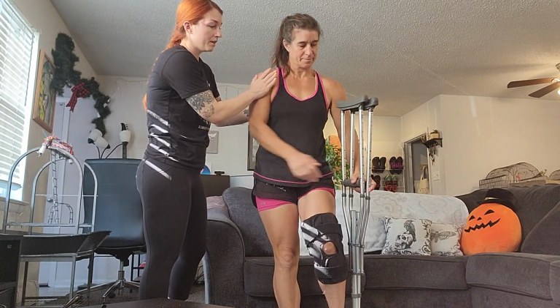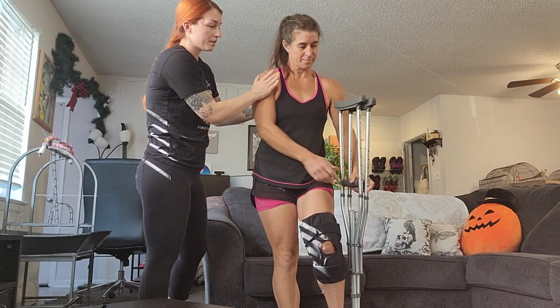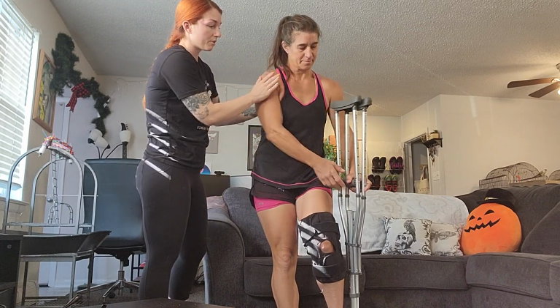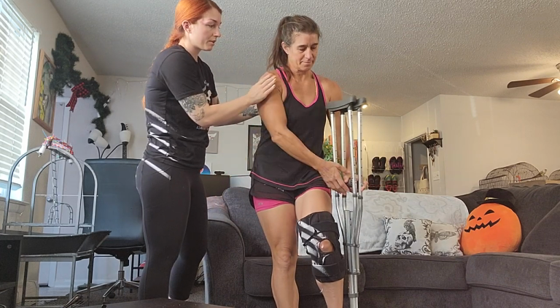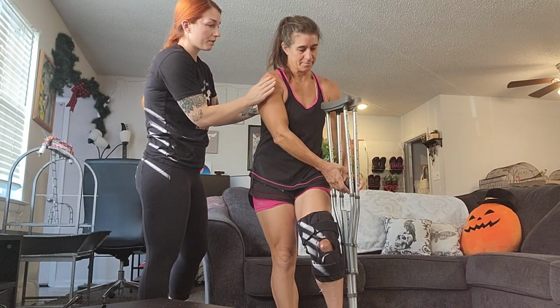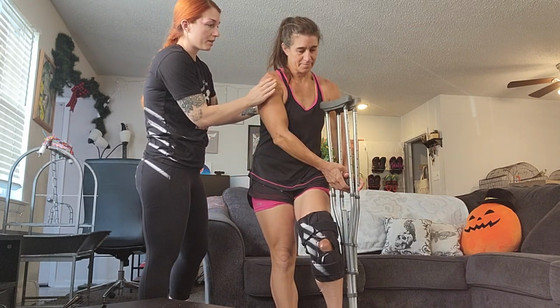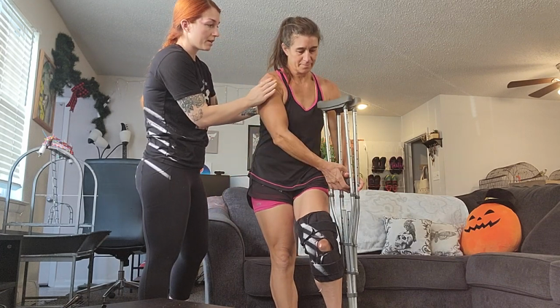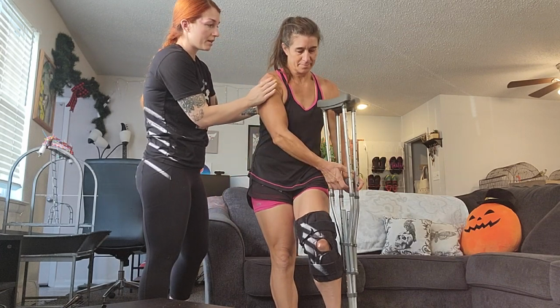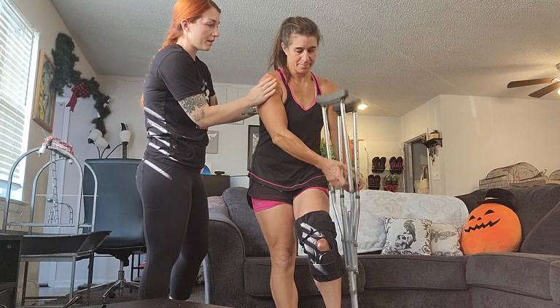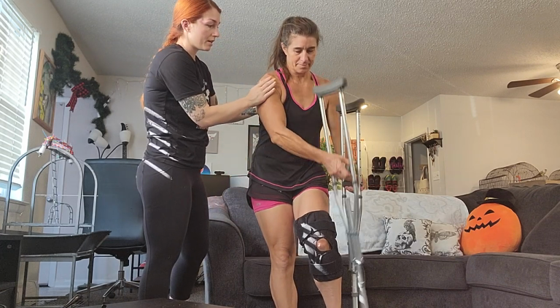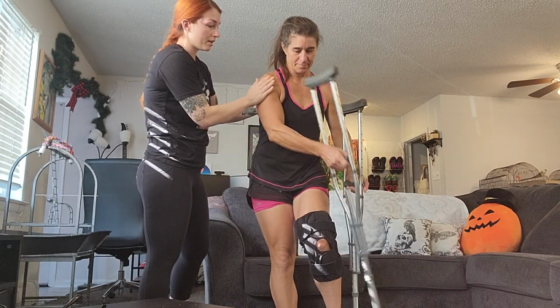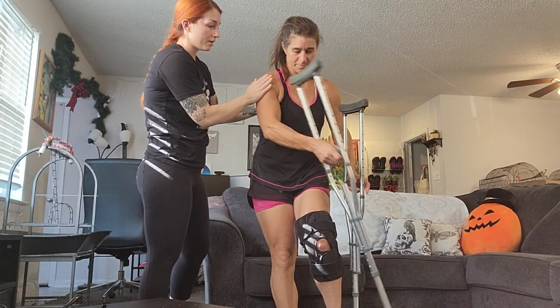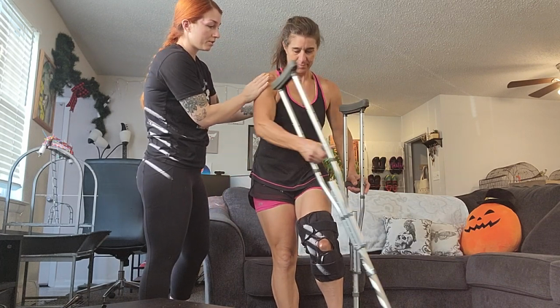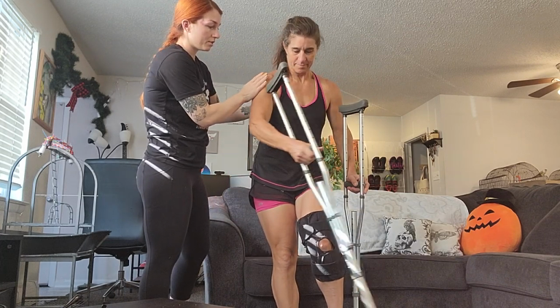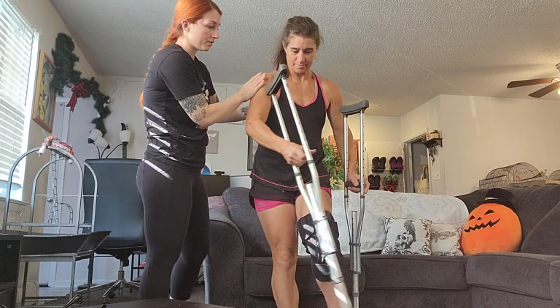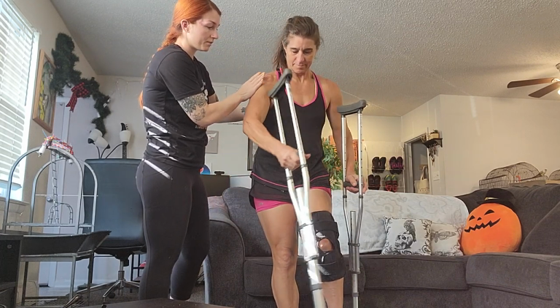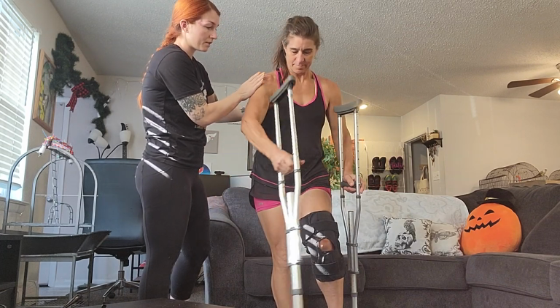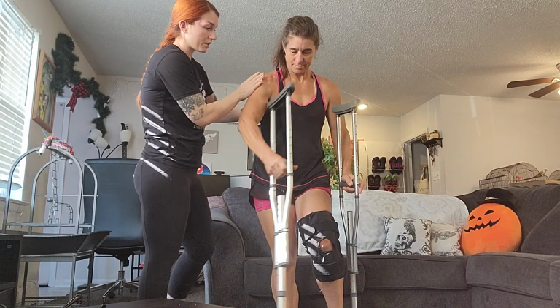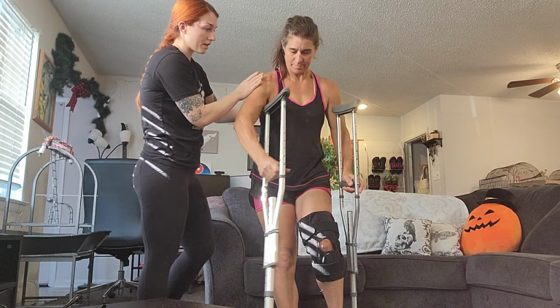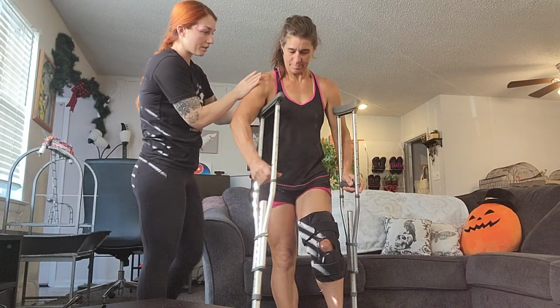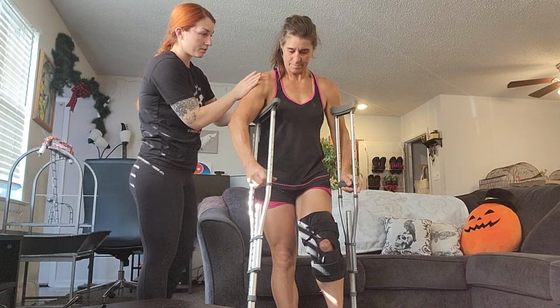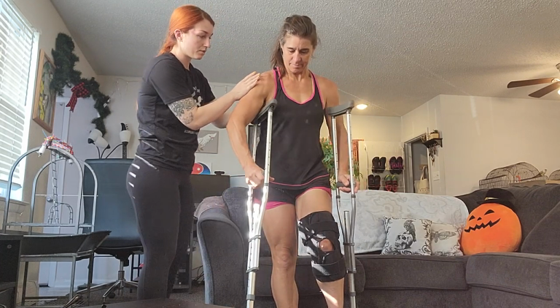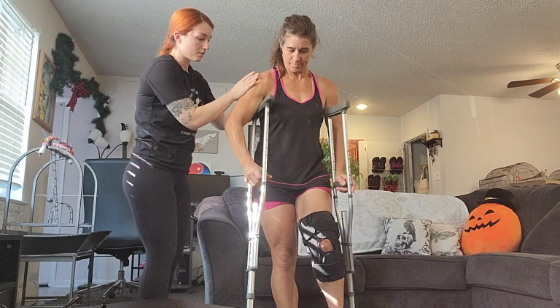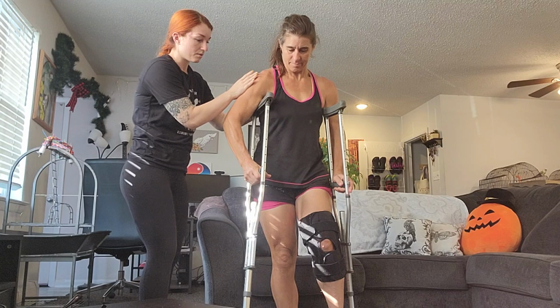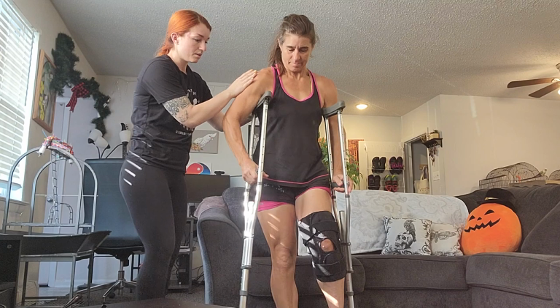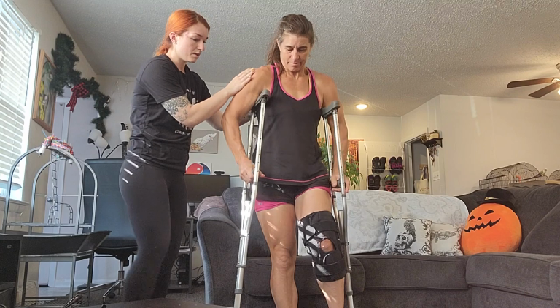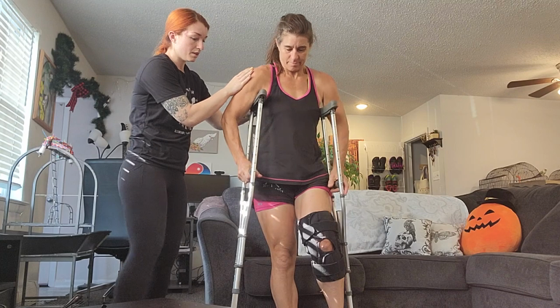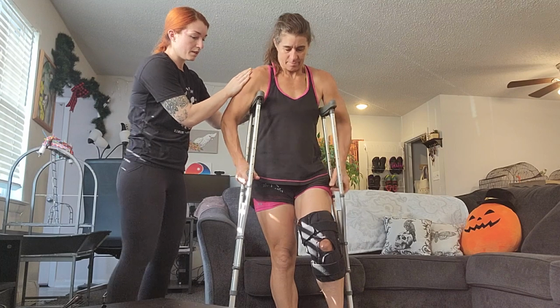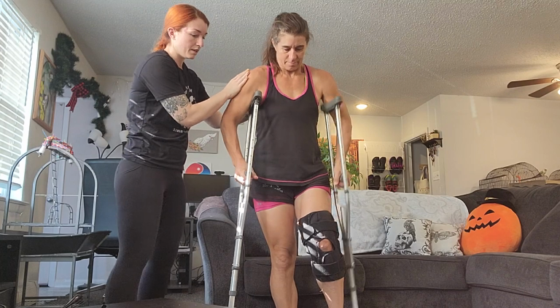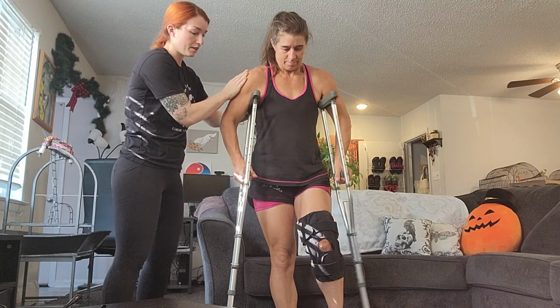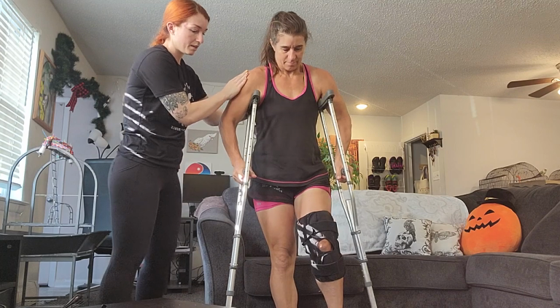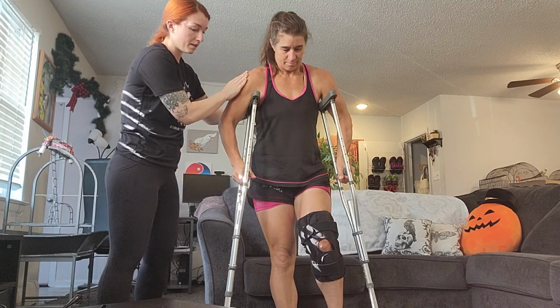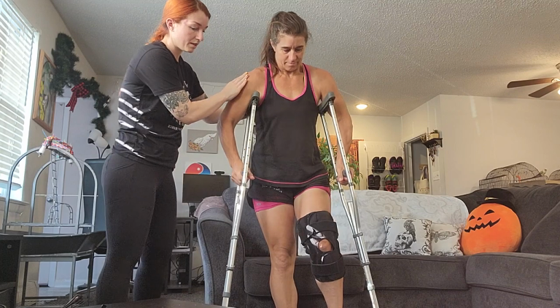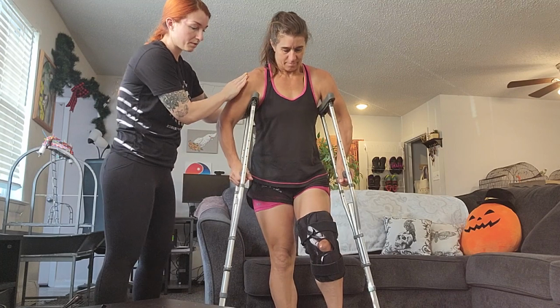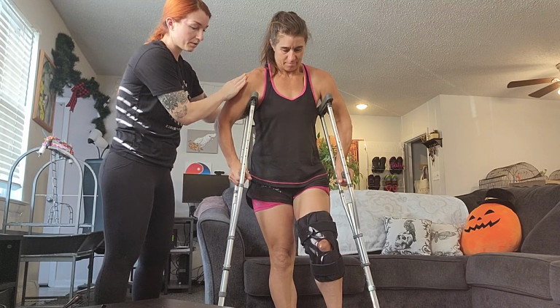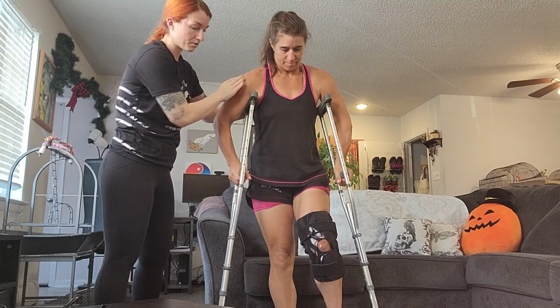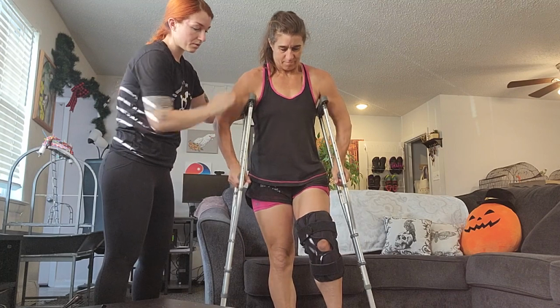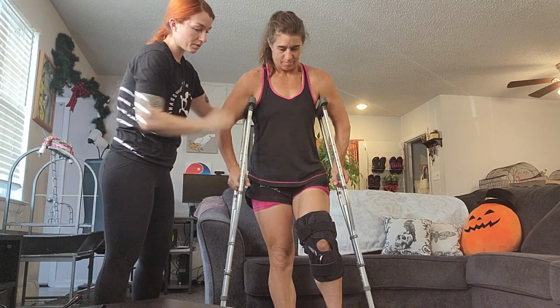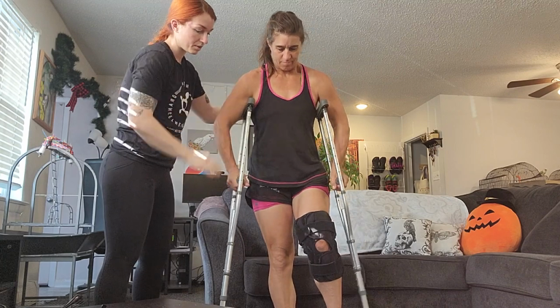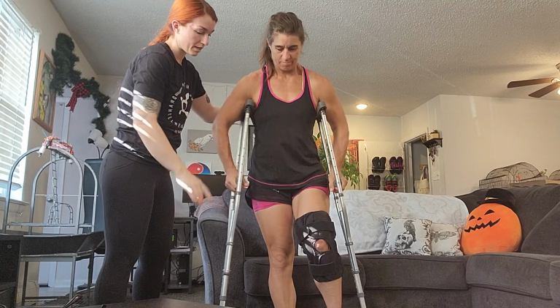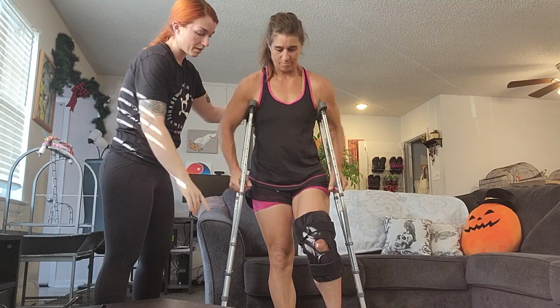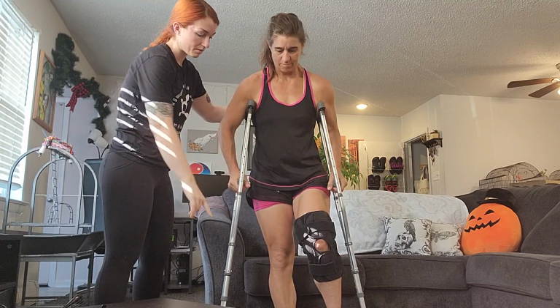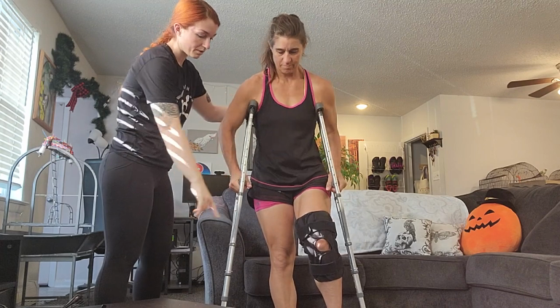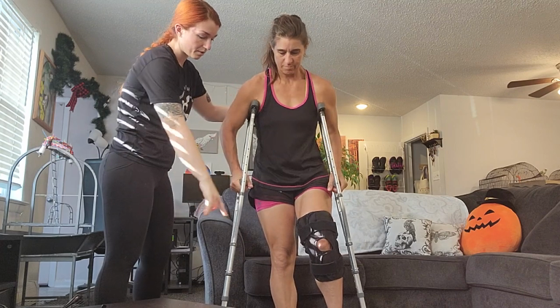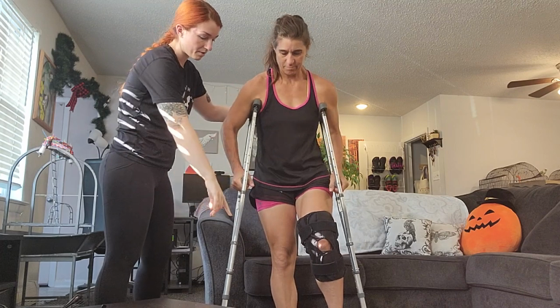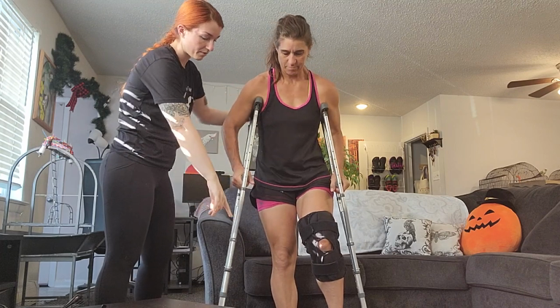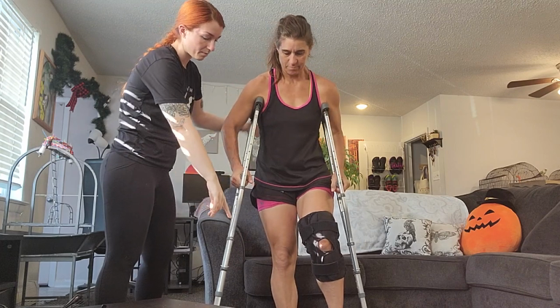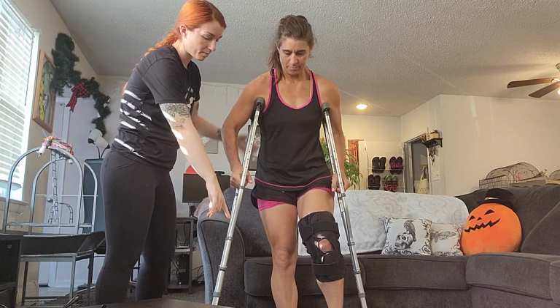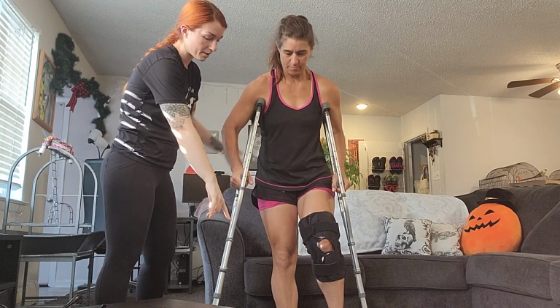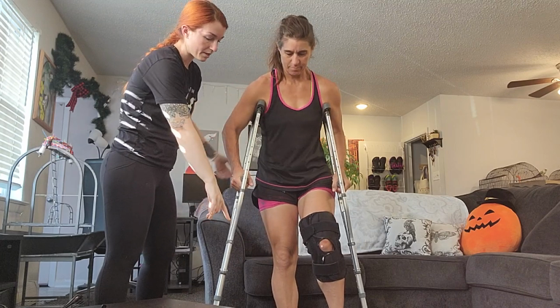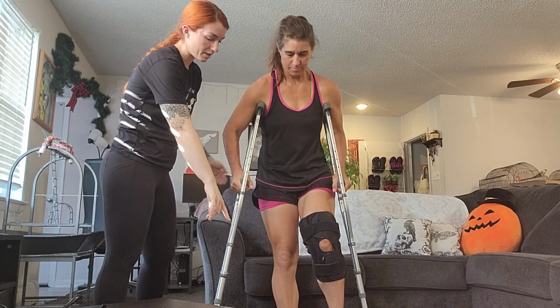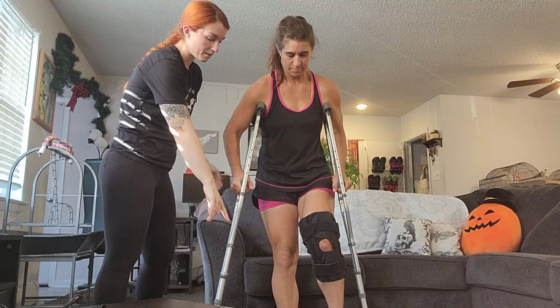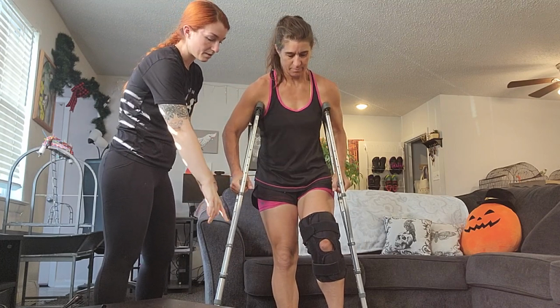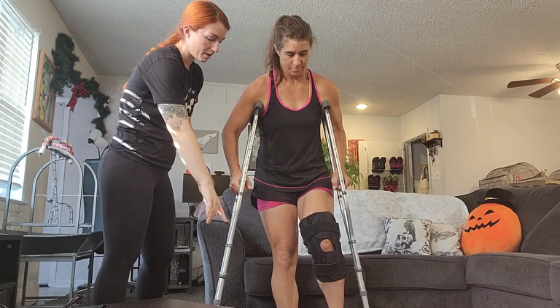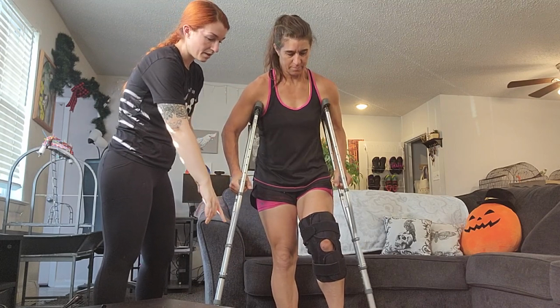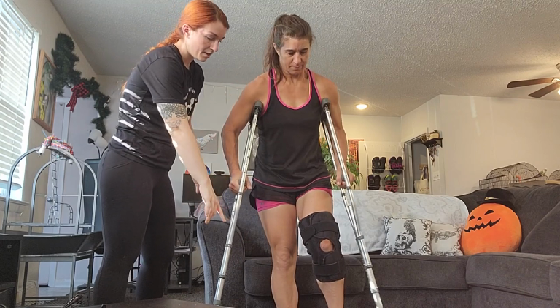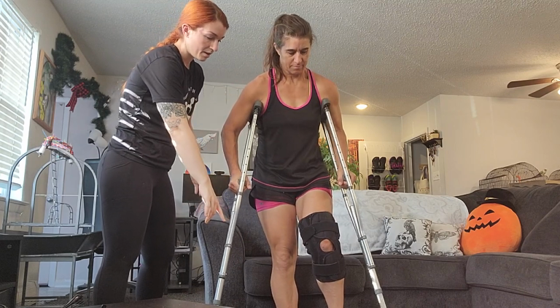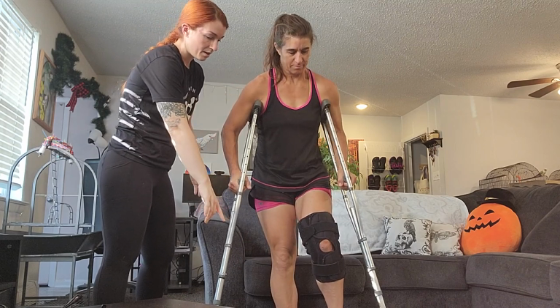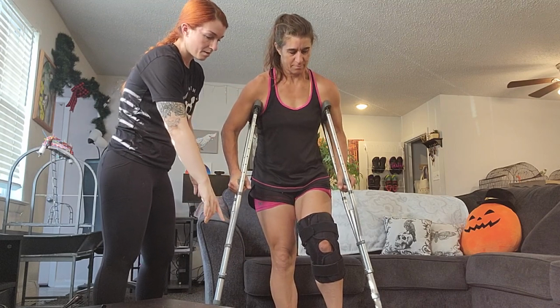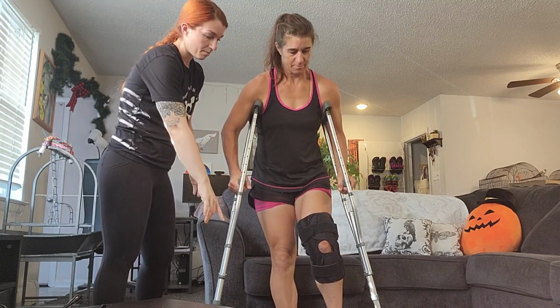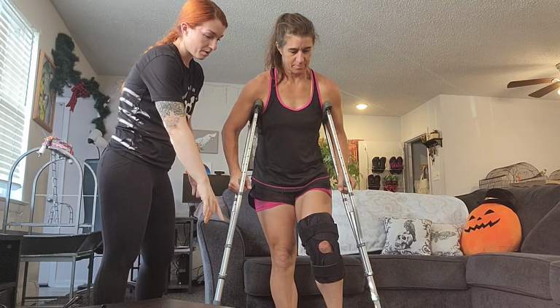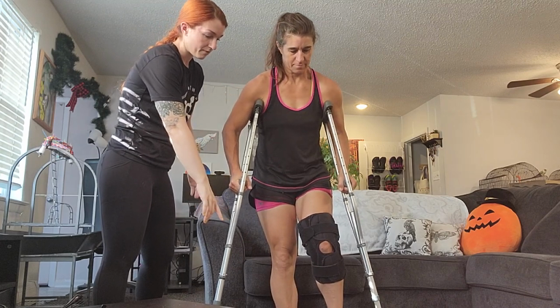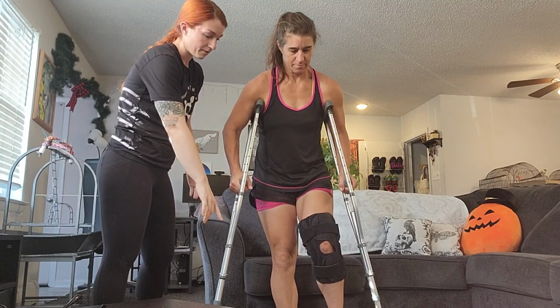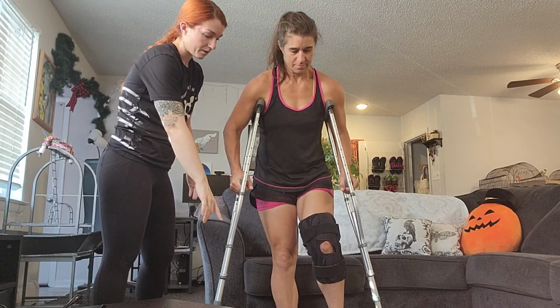So we're gonna go ahead and shift sides. Good. And you want those crutches out a little bit from your body. Perfect.